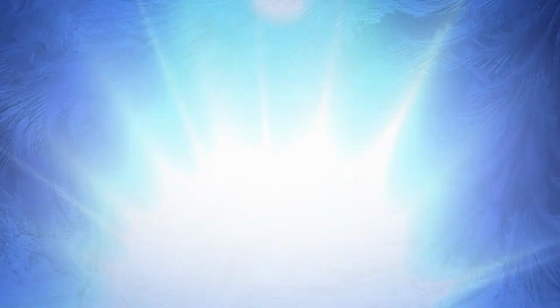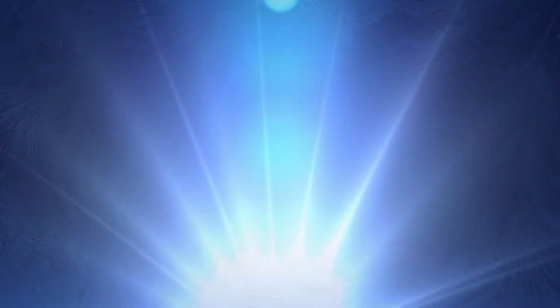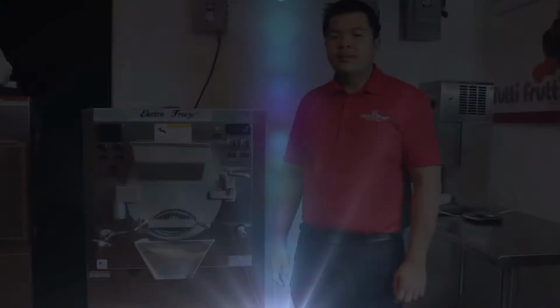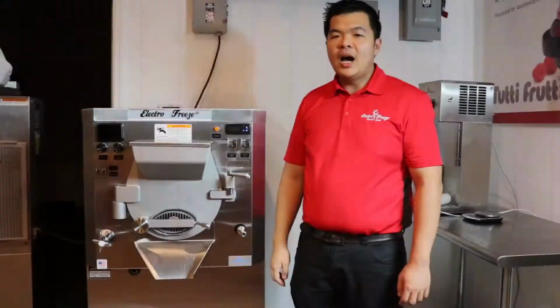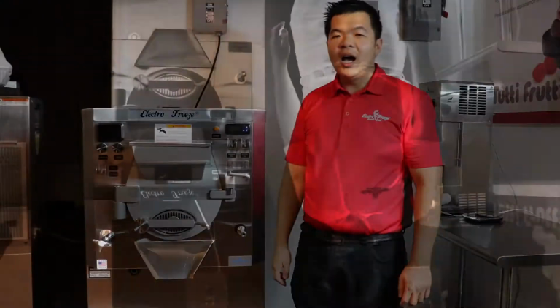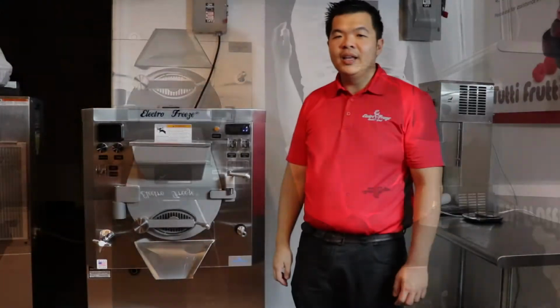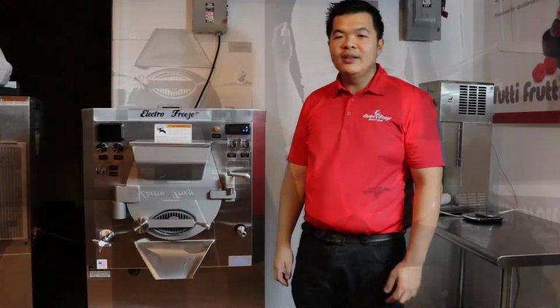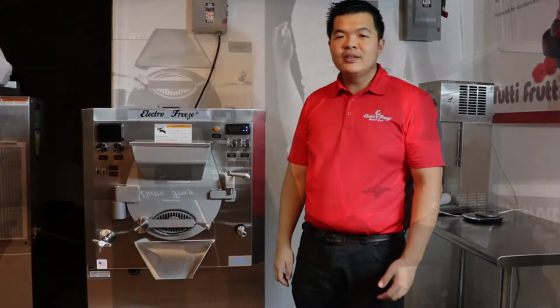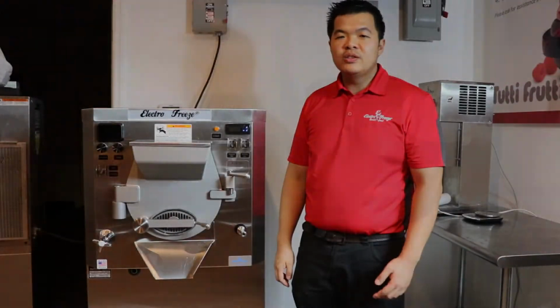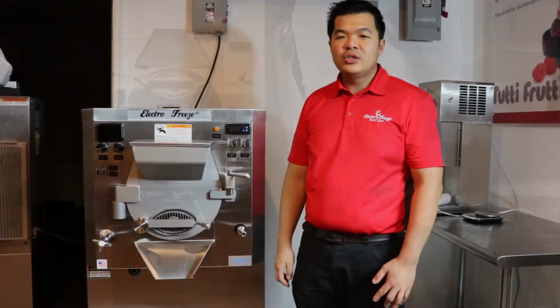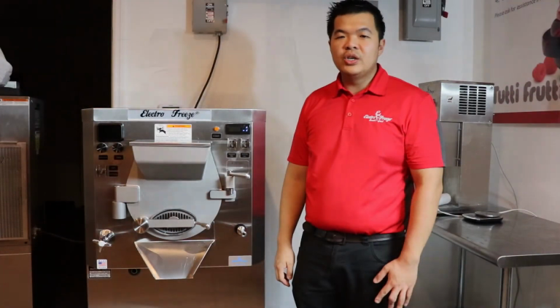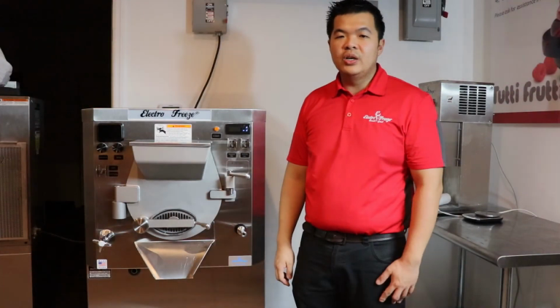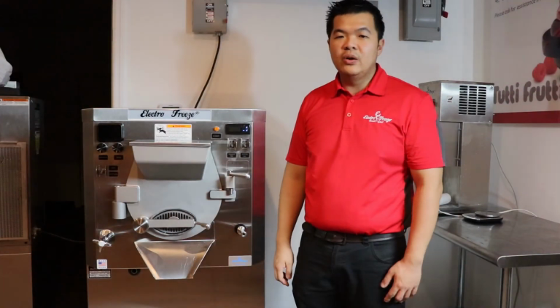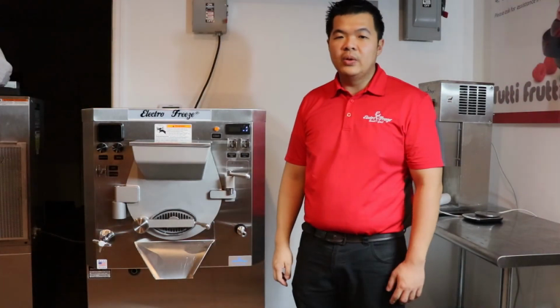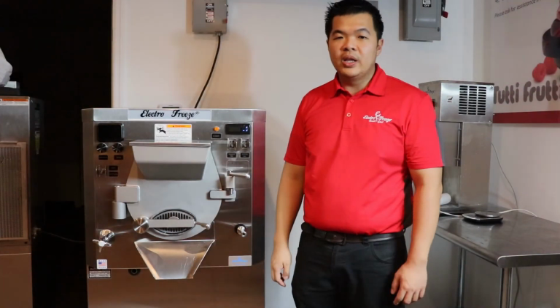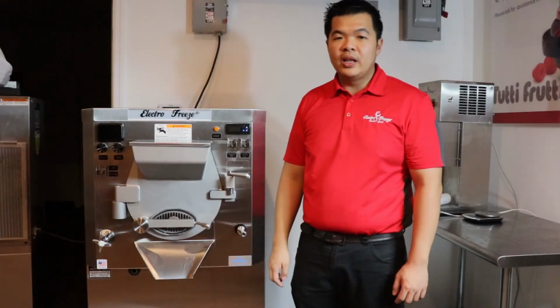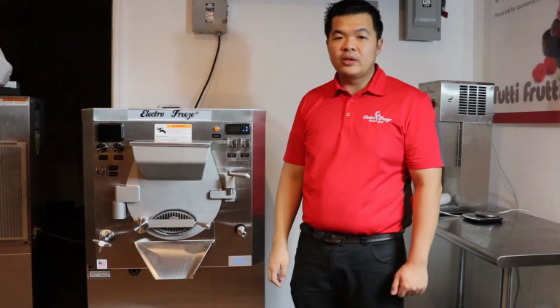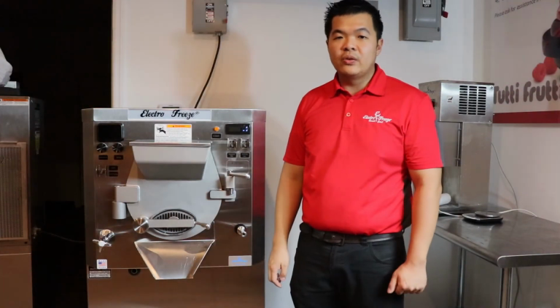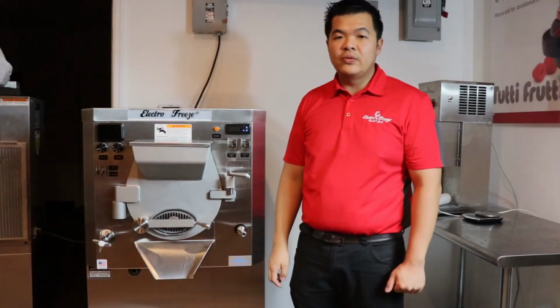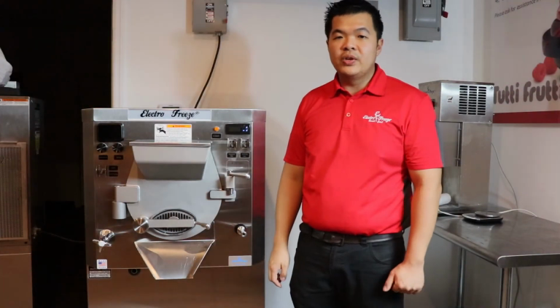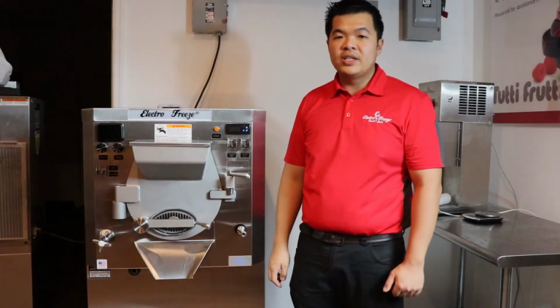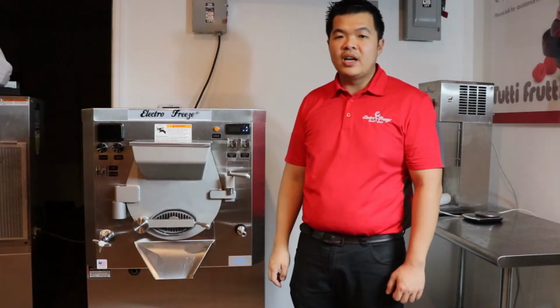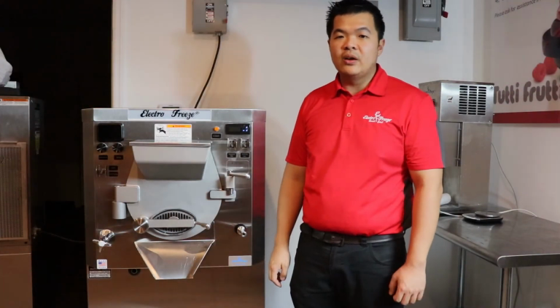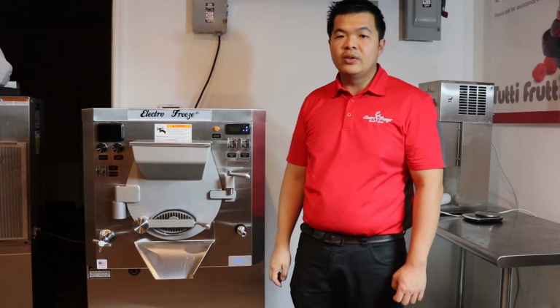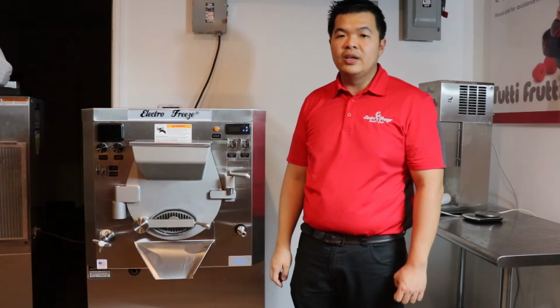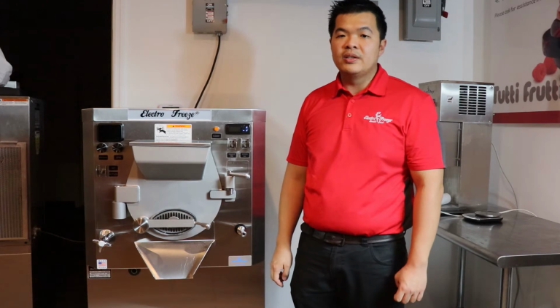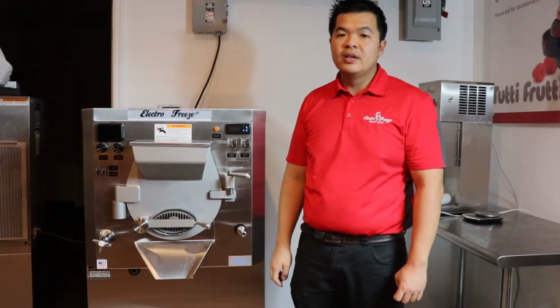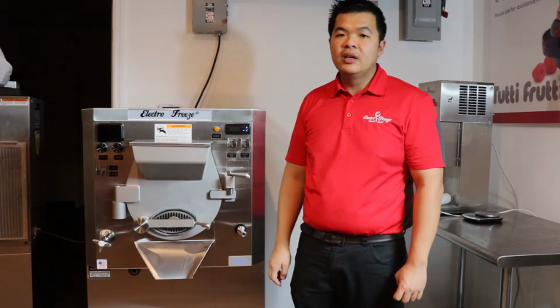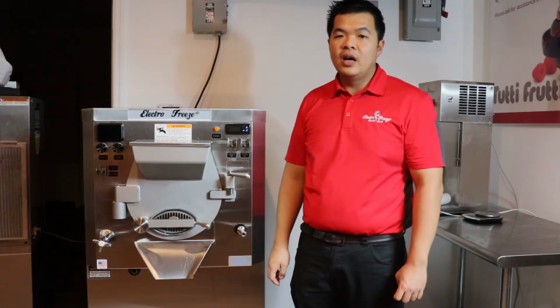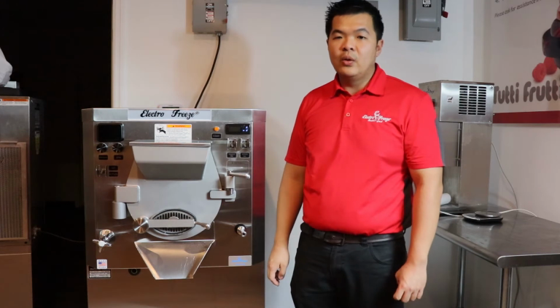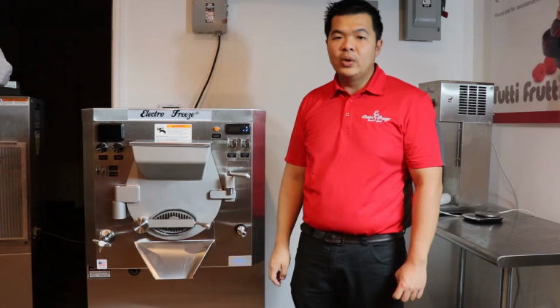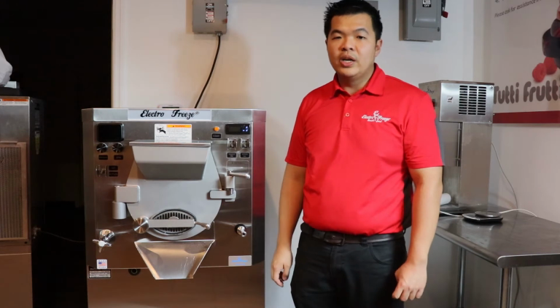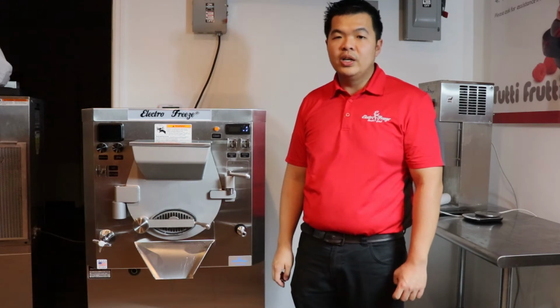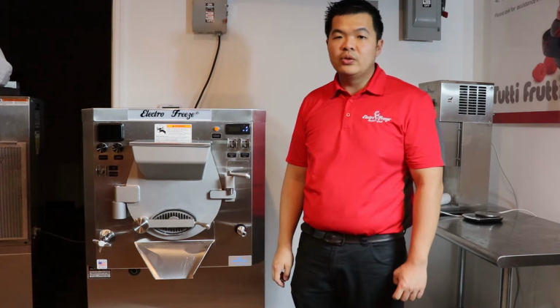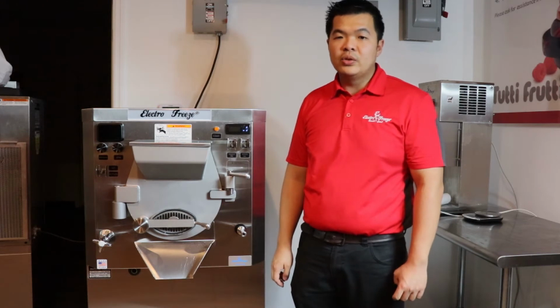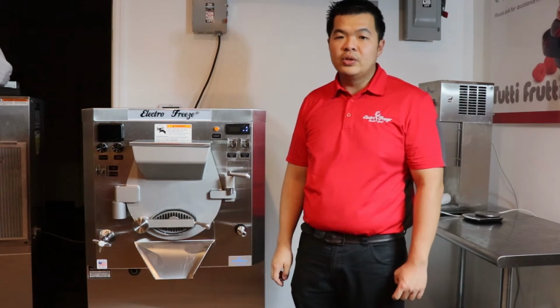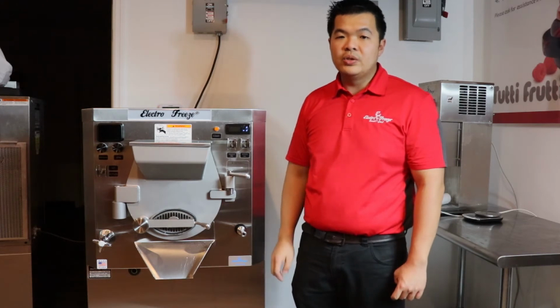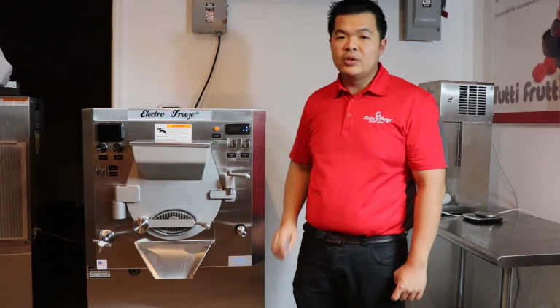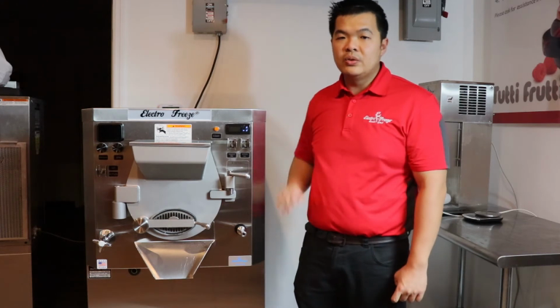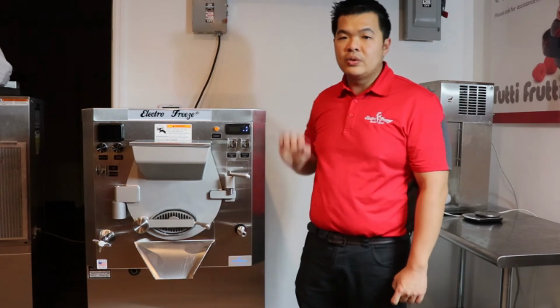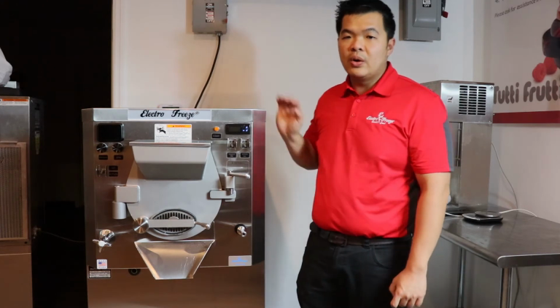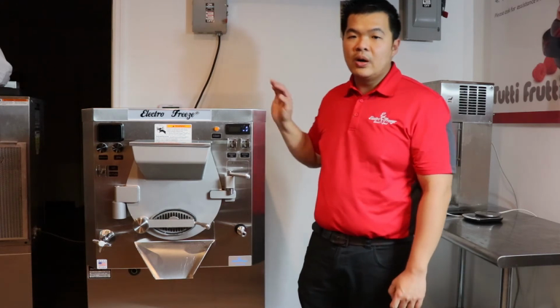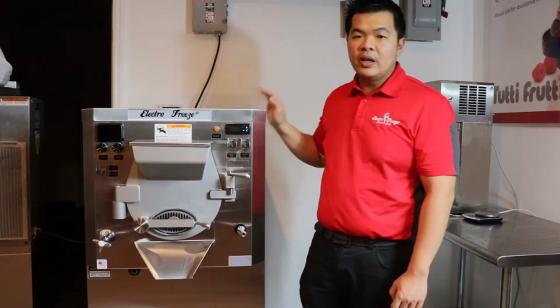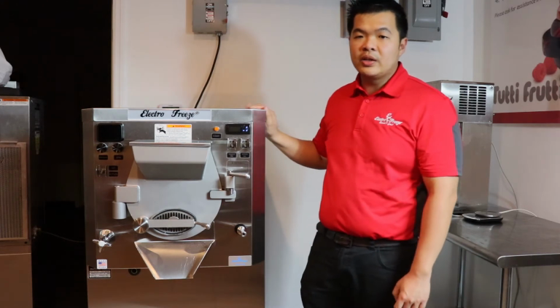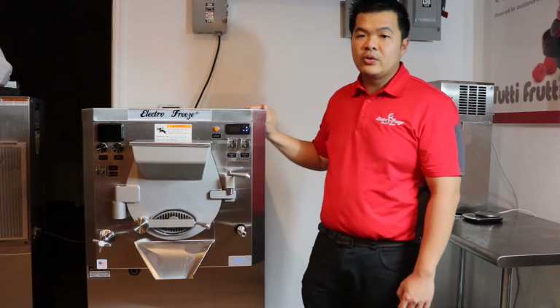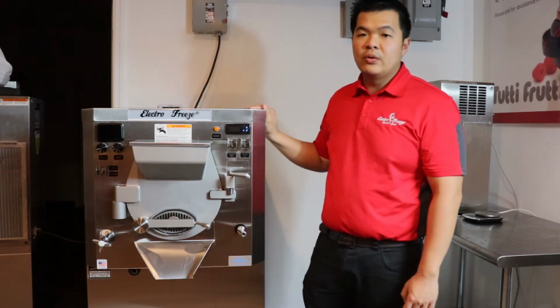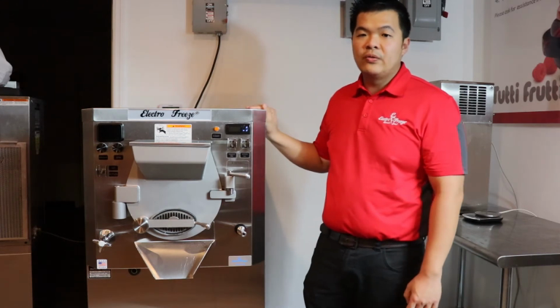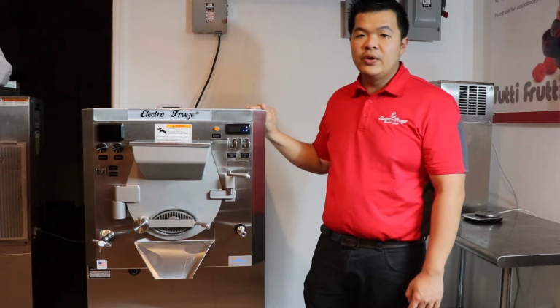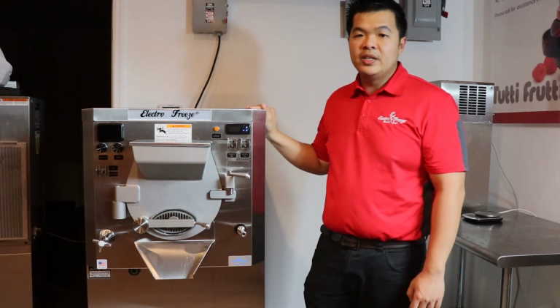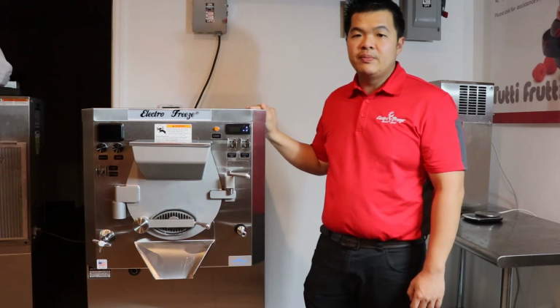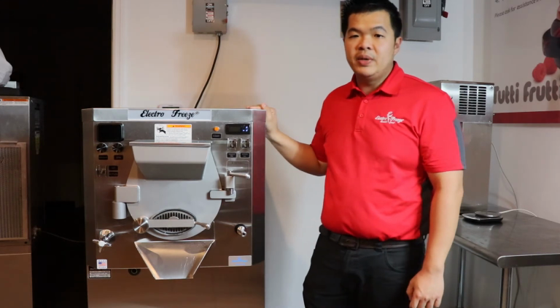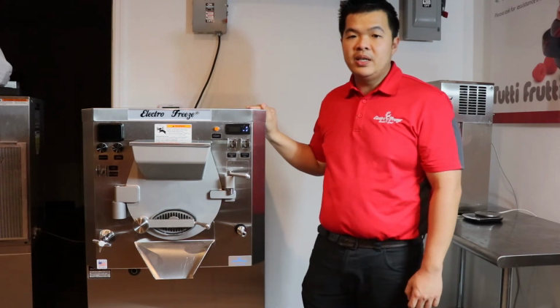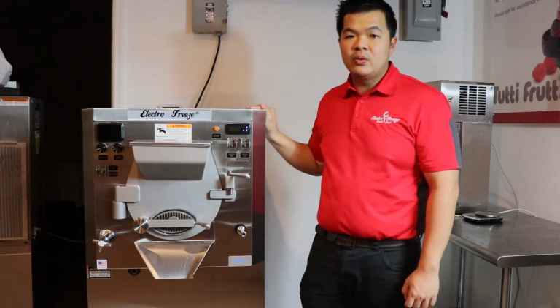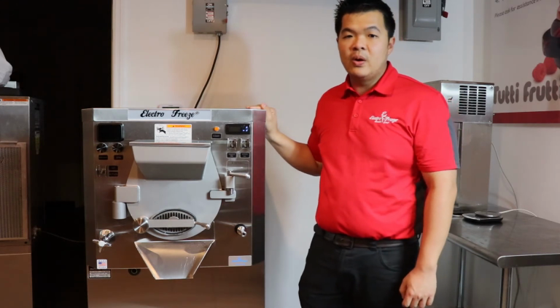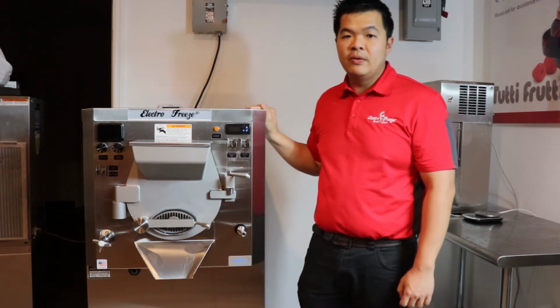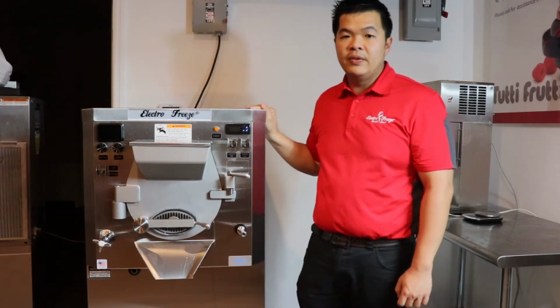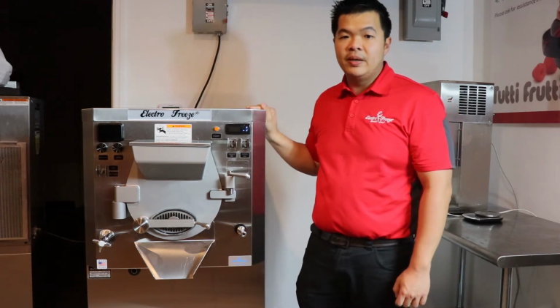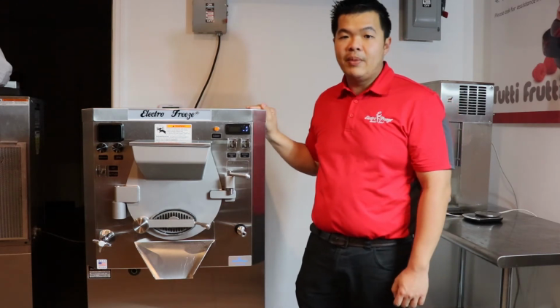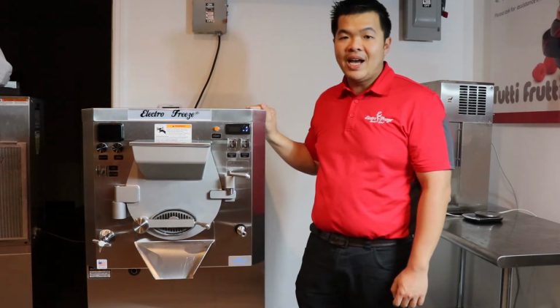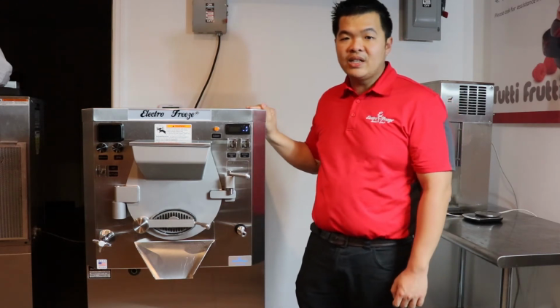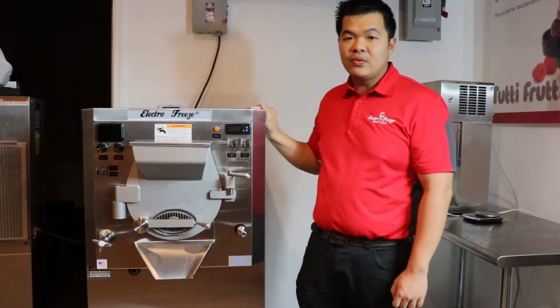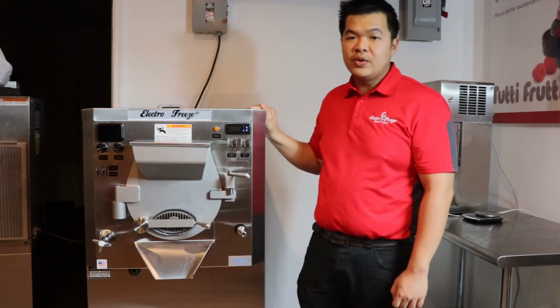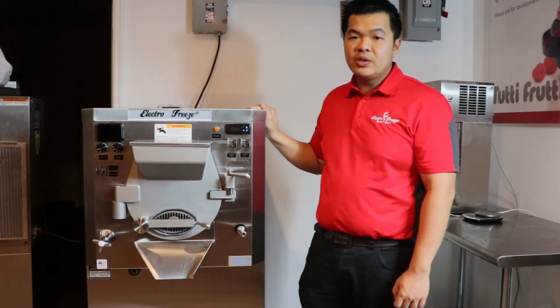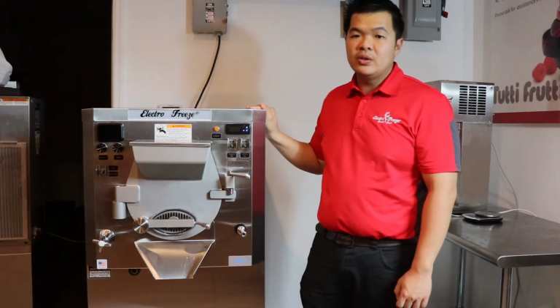Hi, this is Chino with Electrofreeze Southeast. I want to introduce you to our Electrofreeze B12V batch freezer.